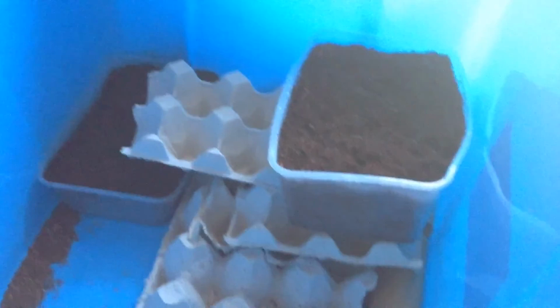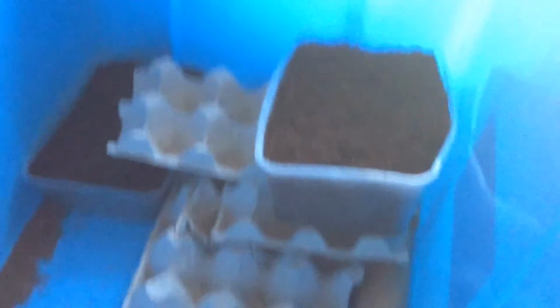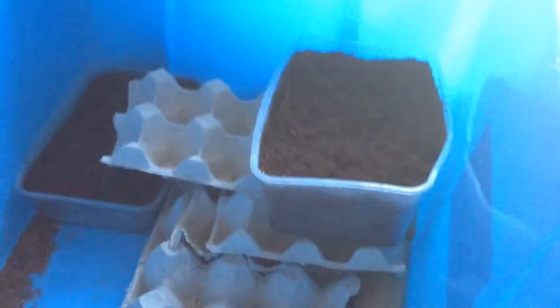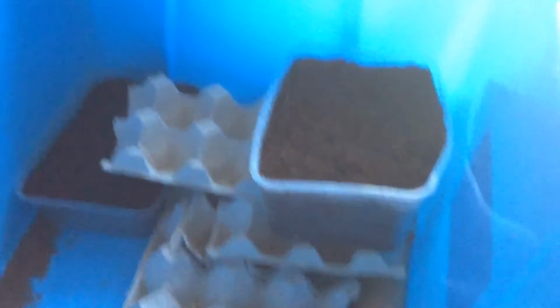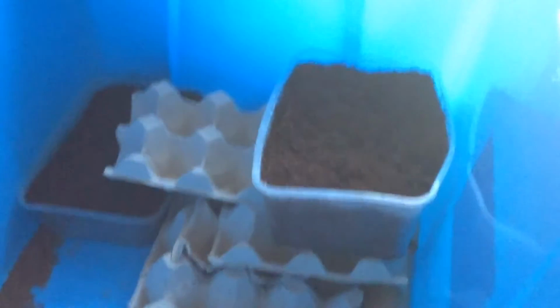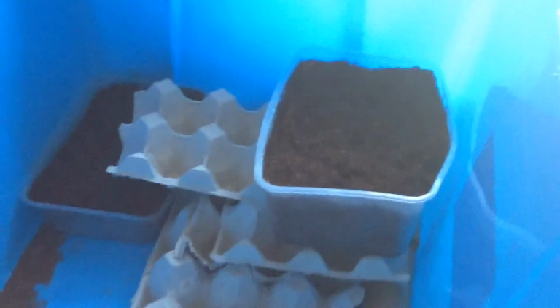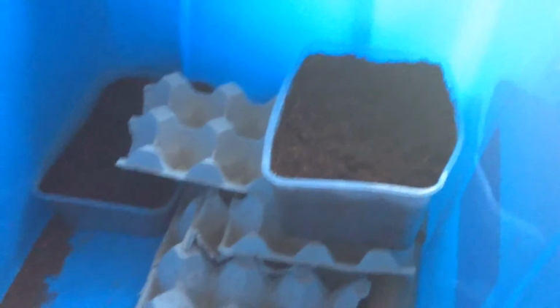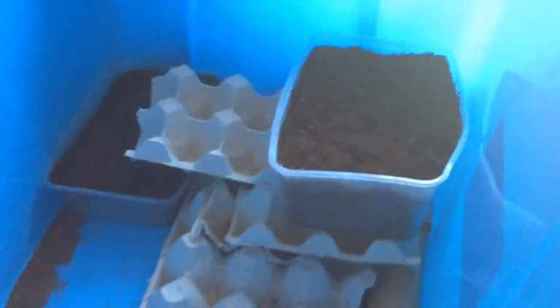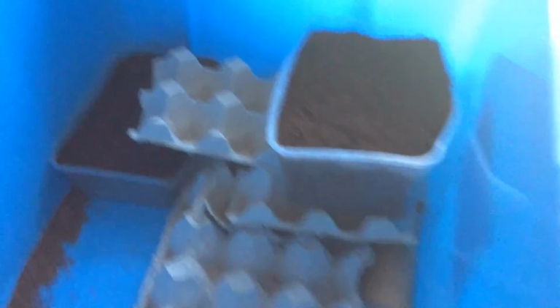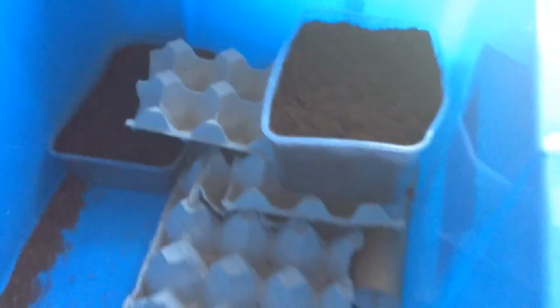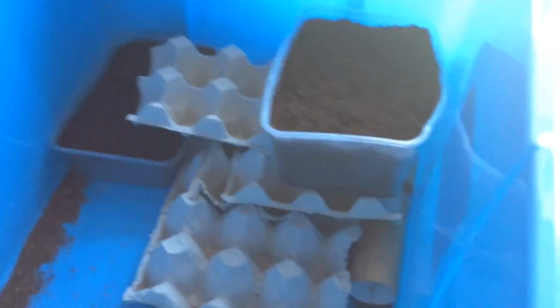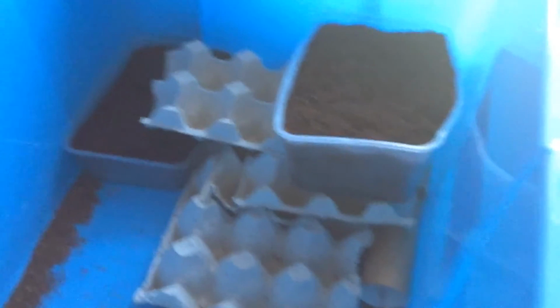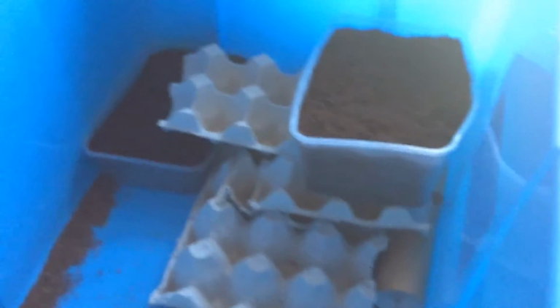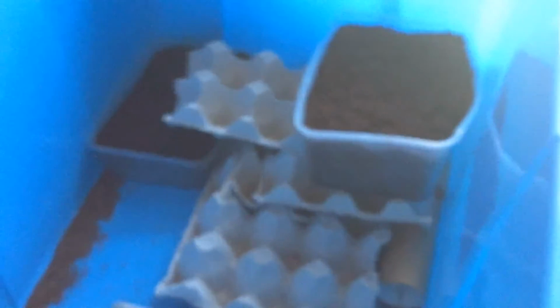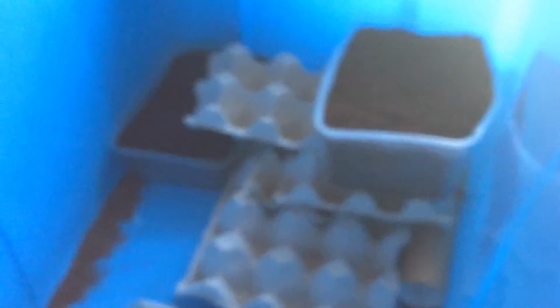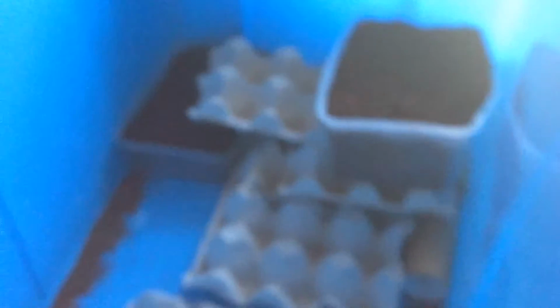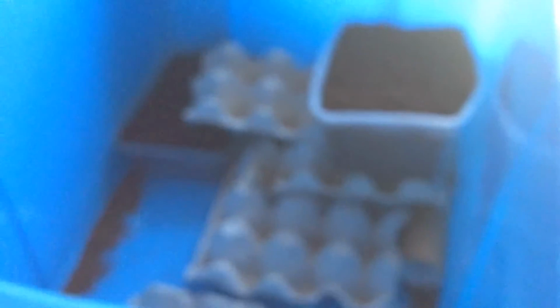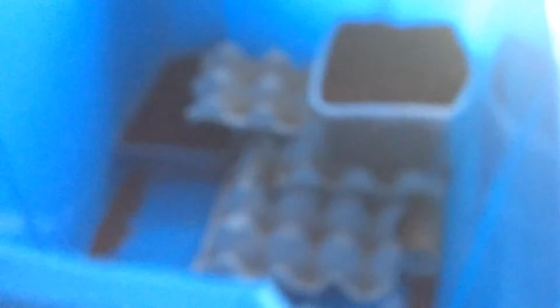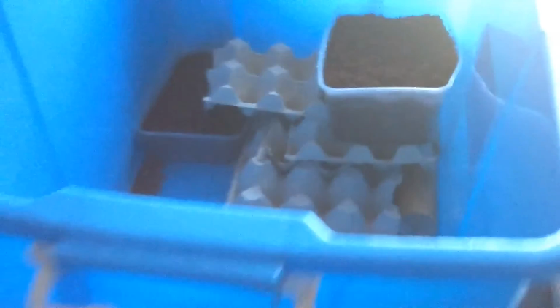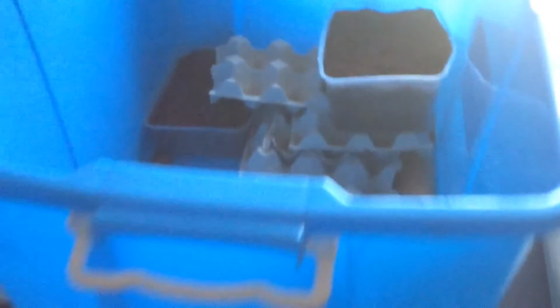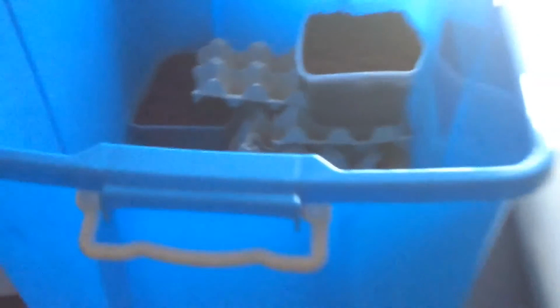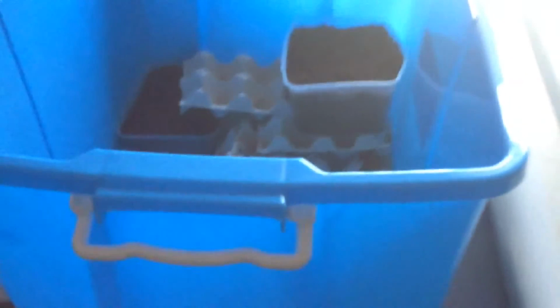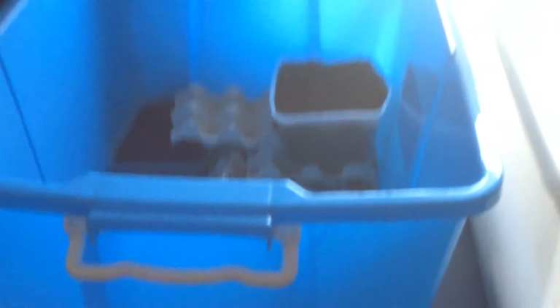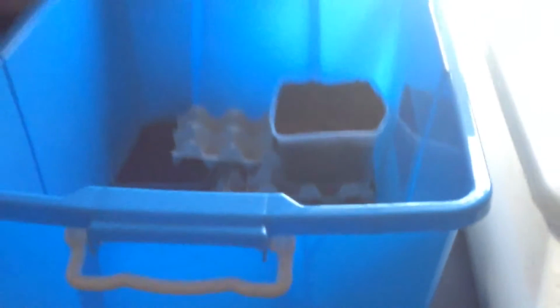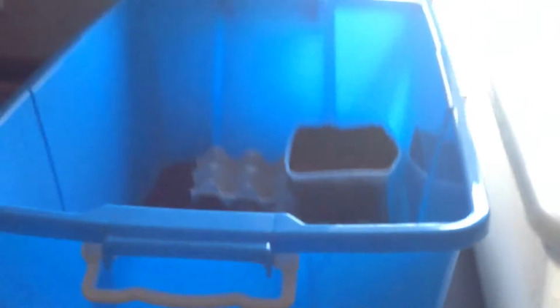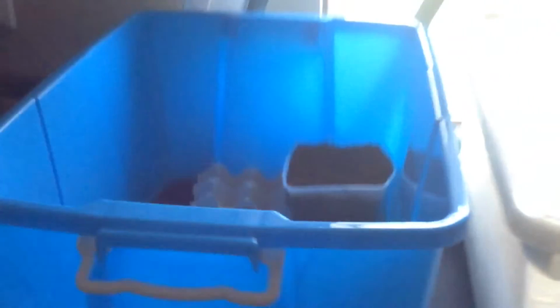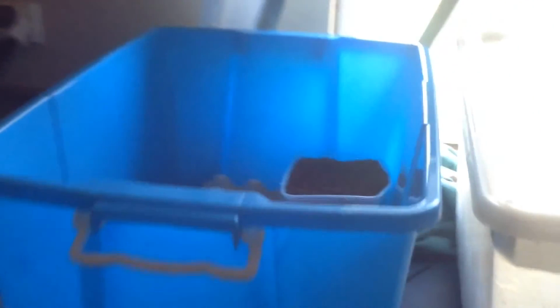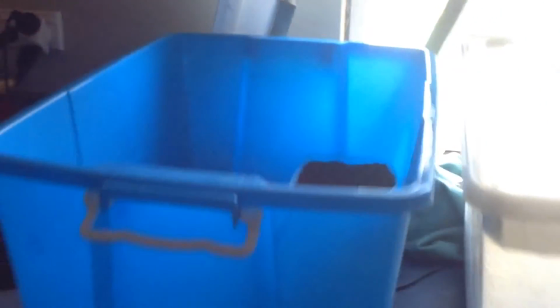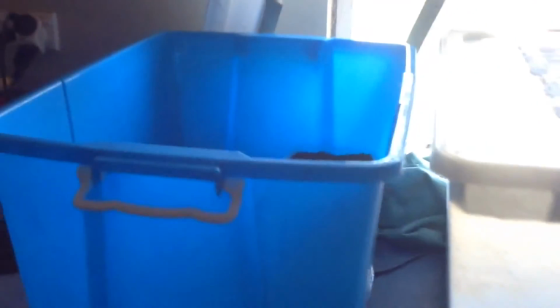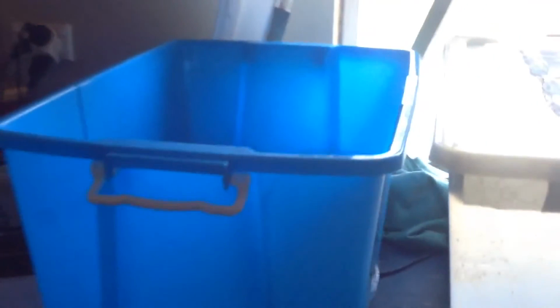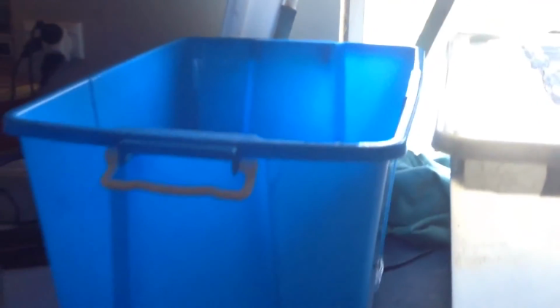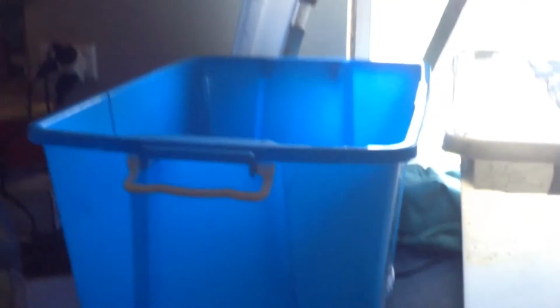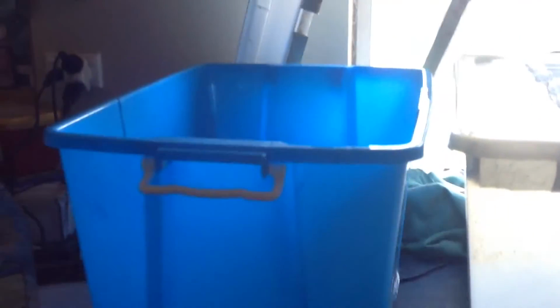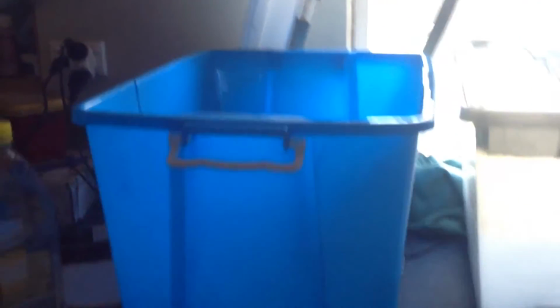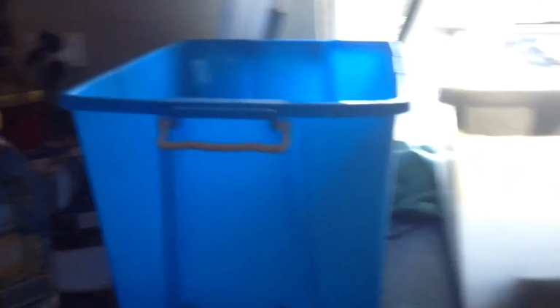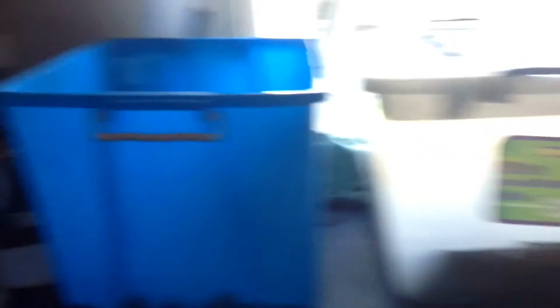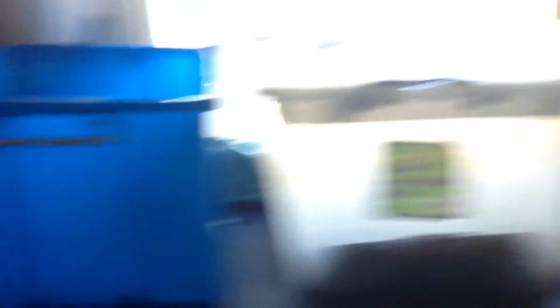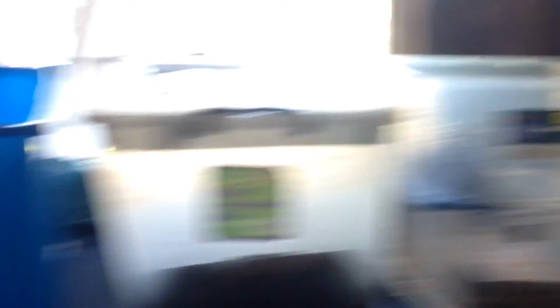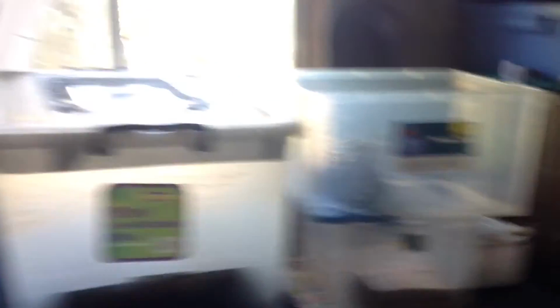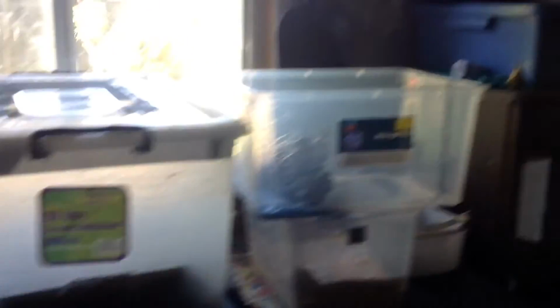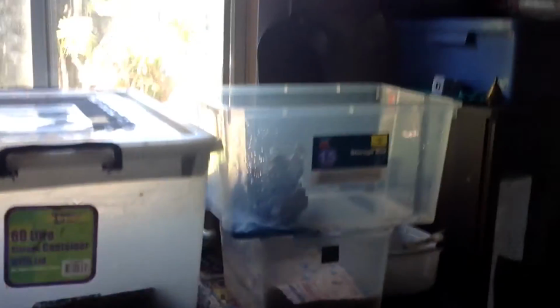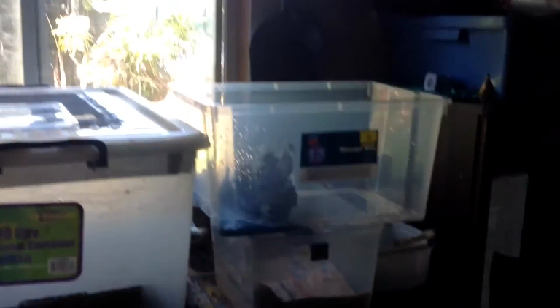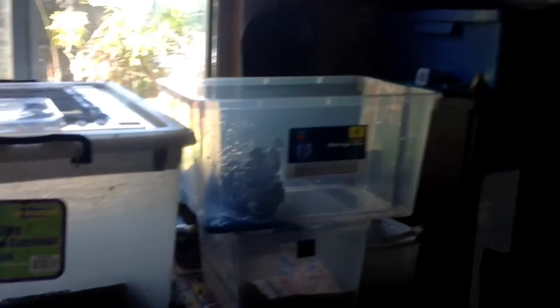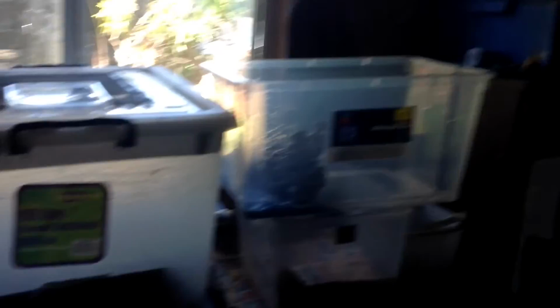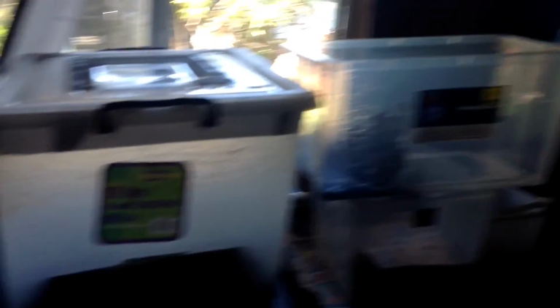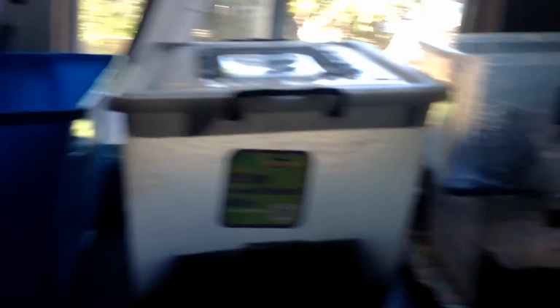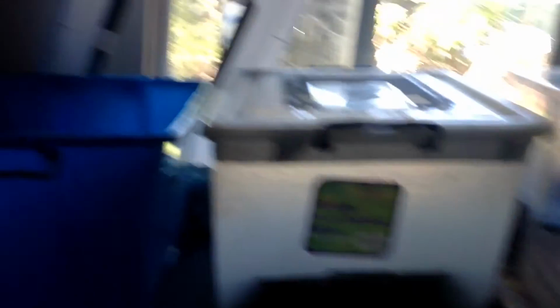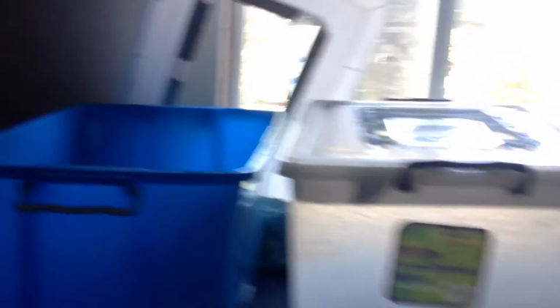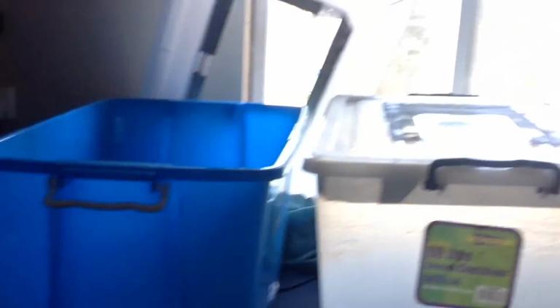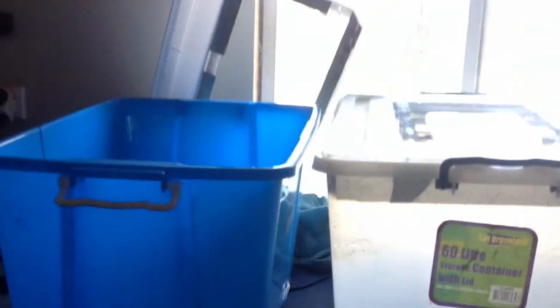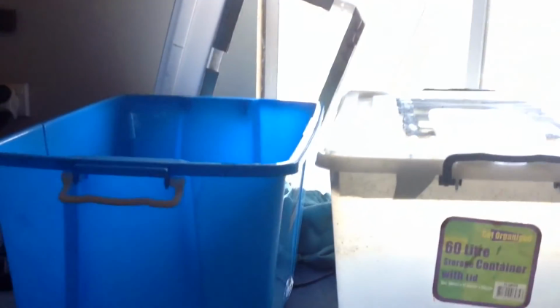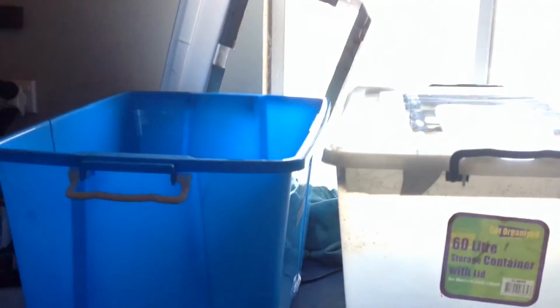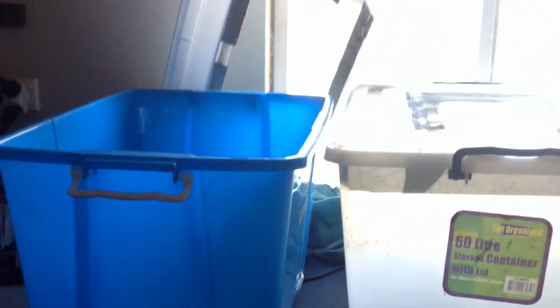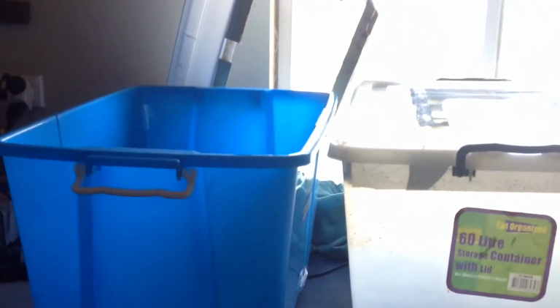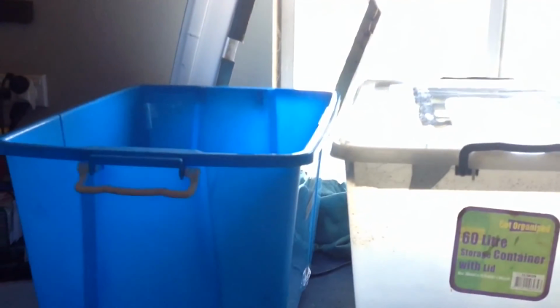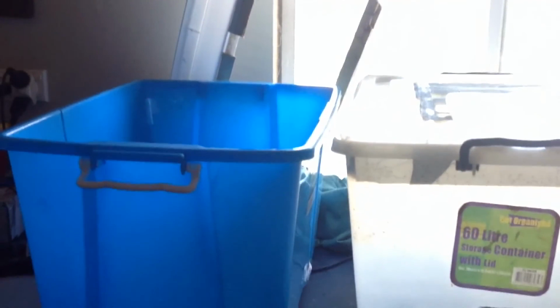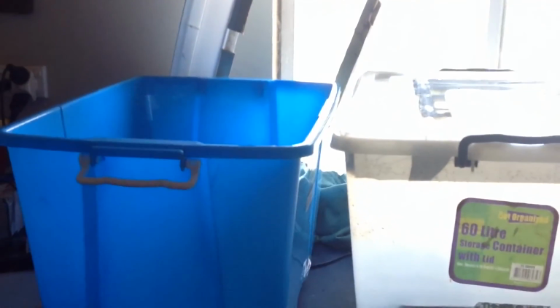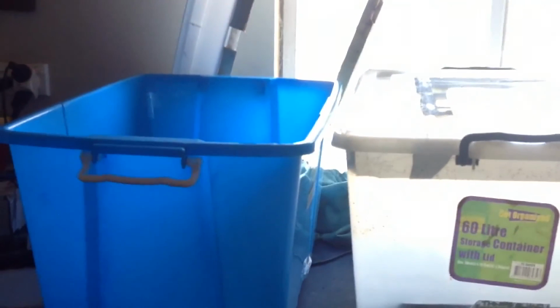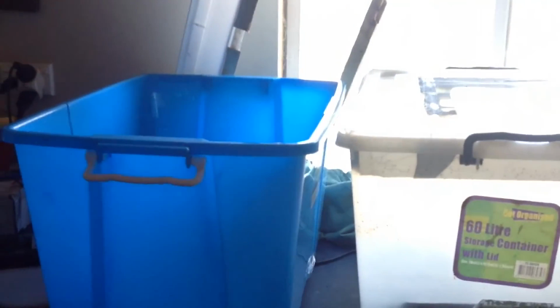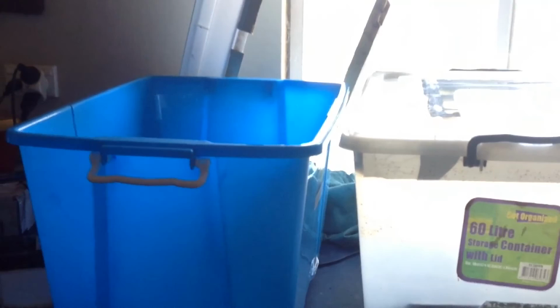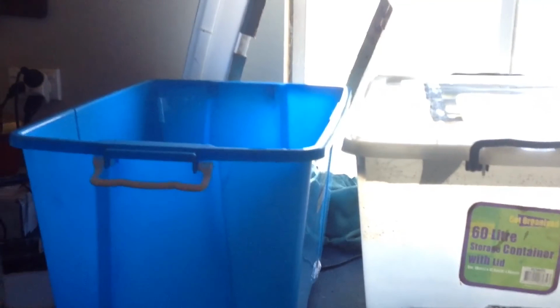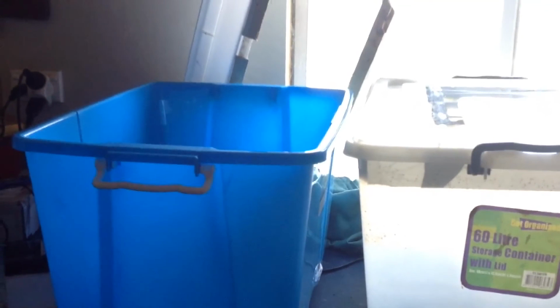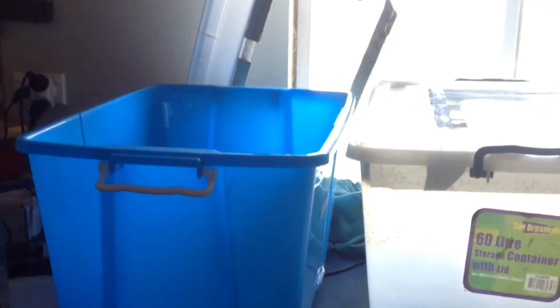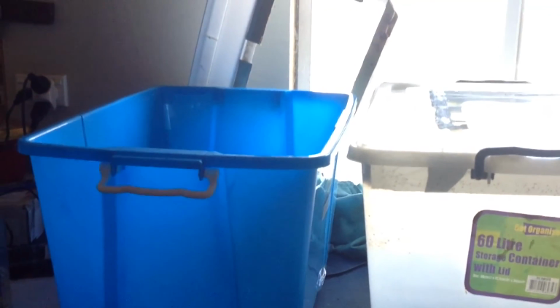So yeah, that's just a quick video on how I breed crickets. Thanks for watching, see you next time.